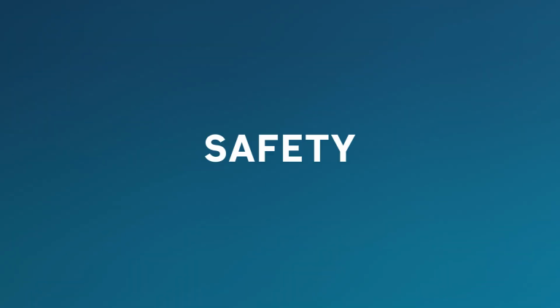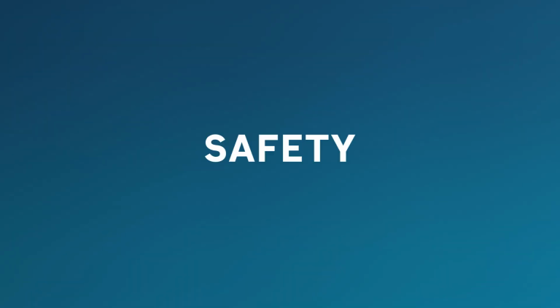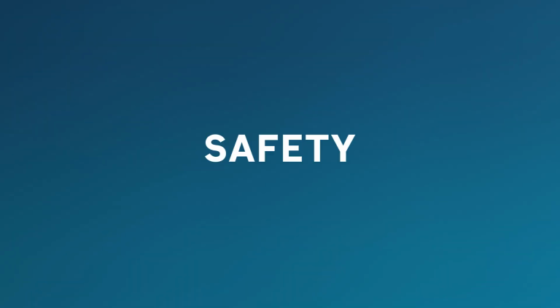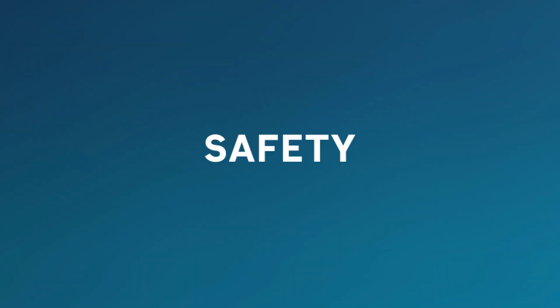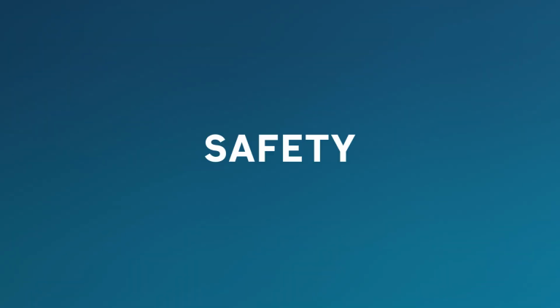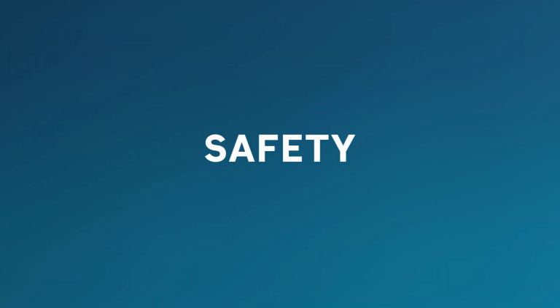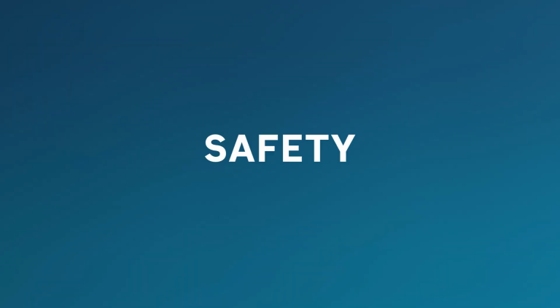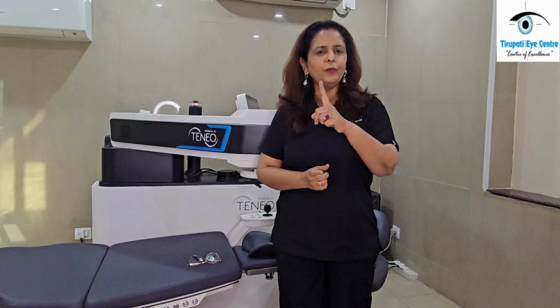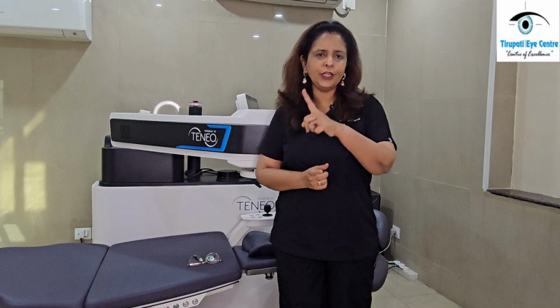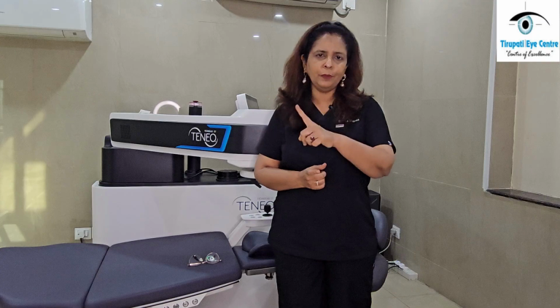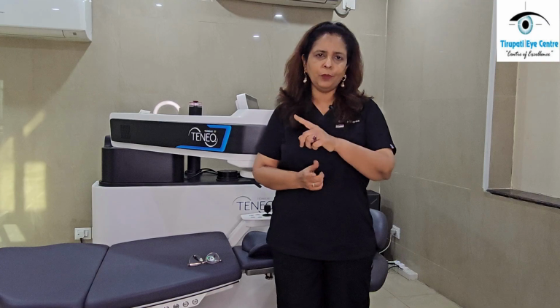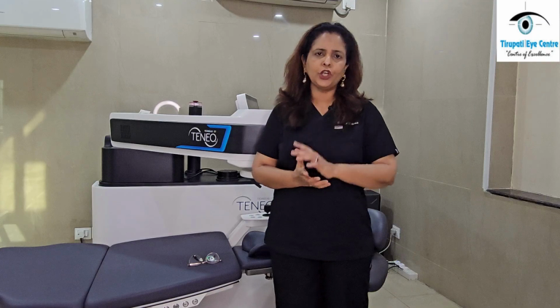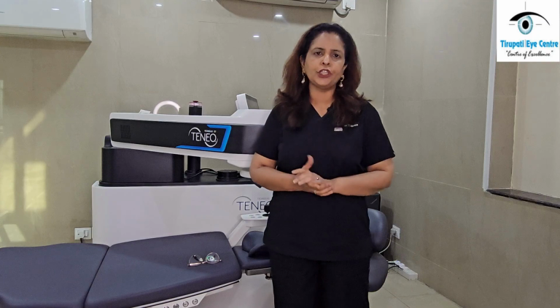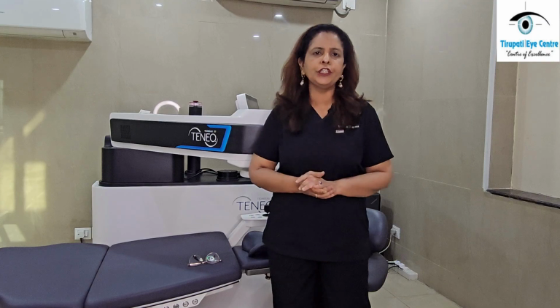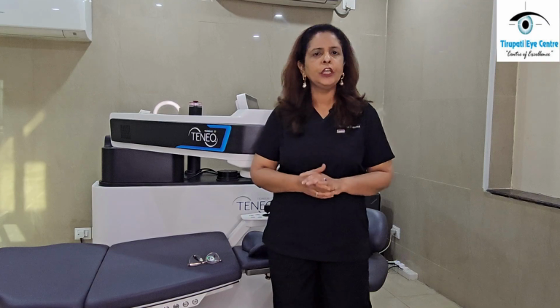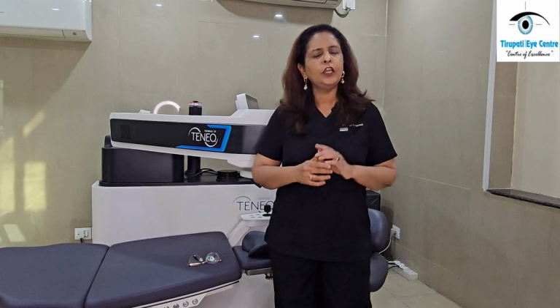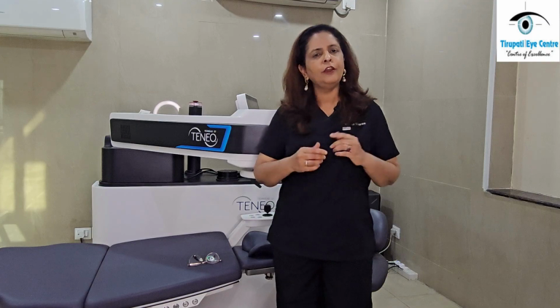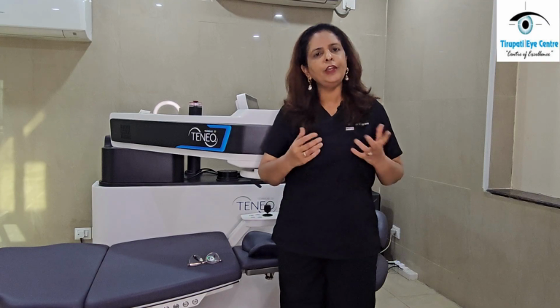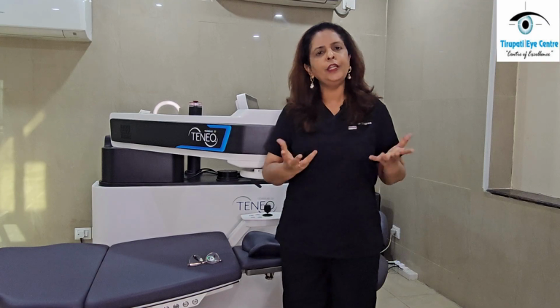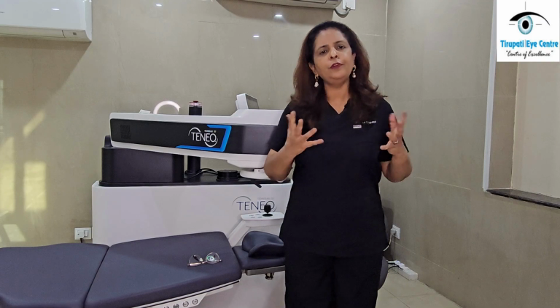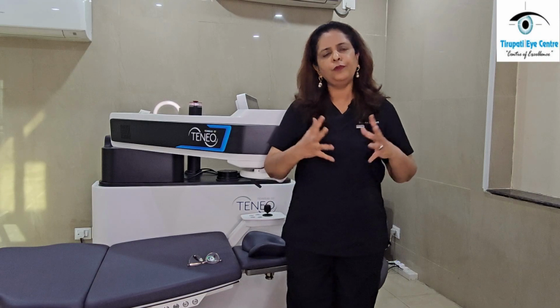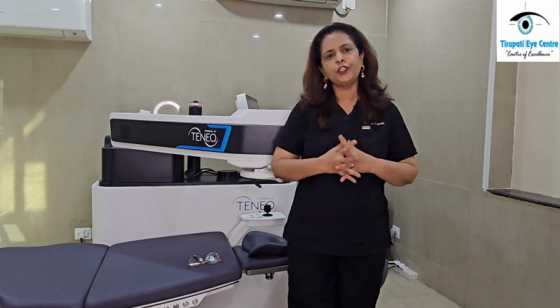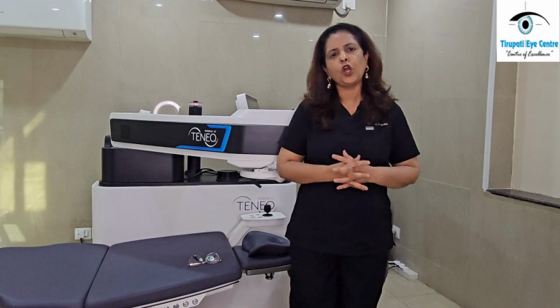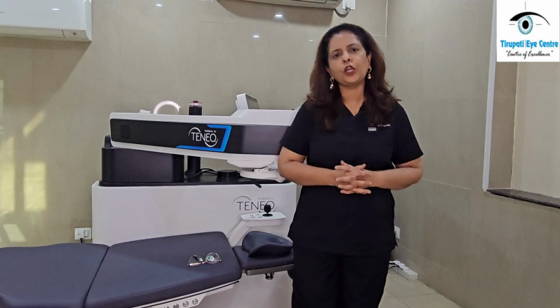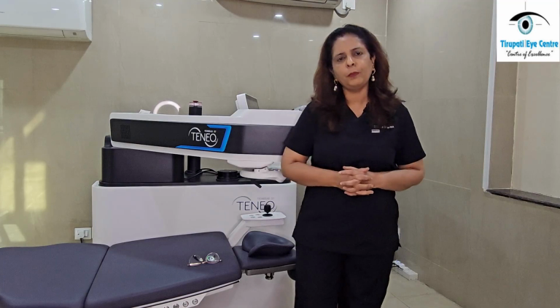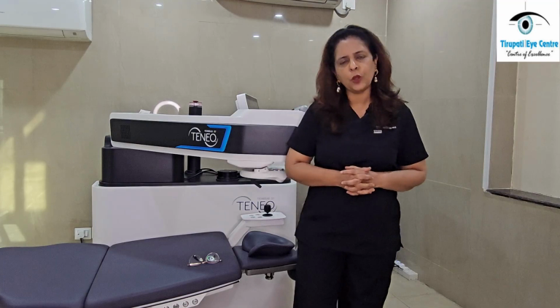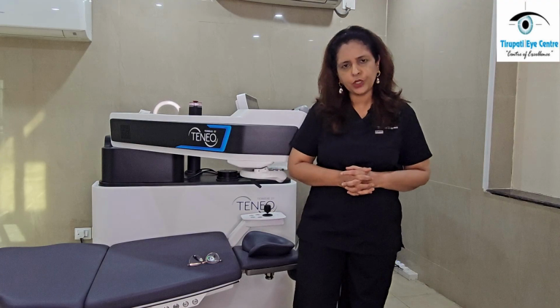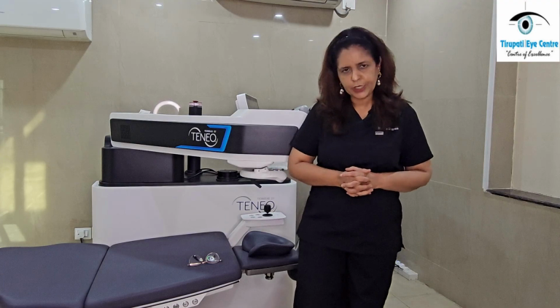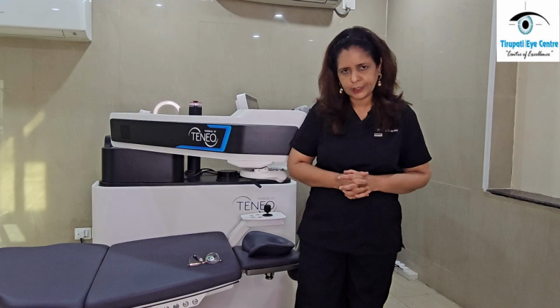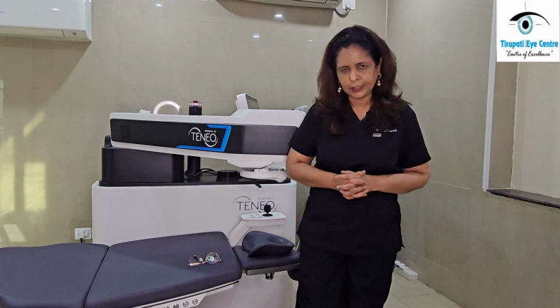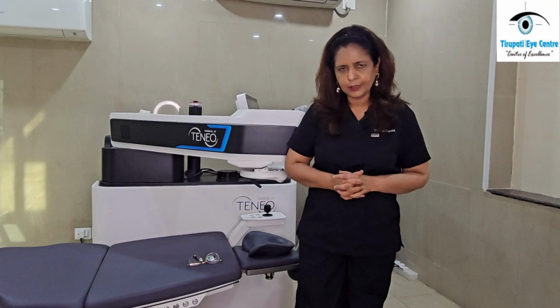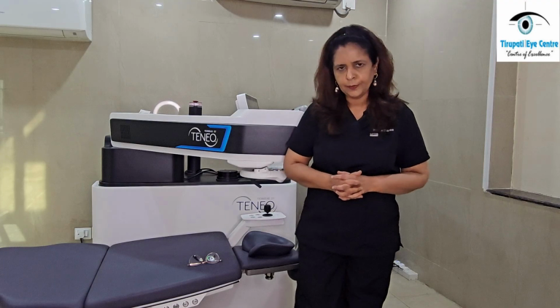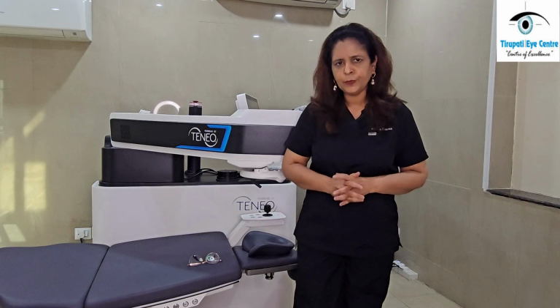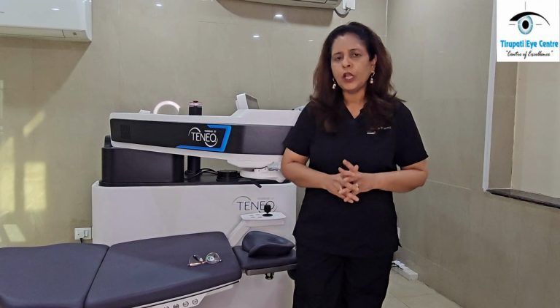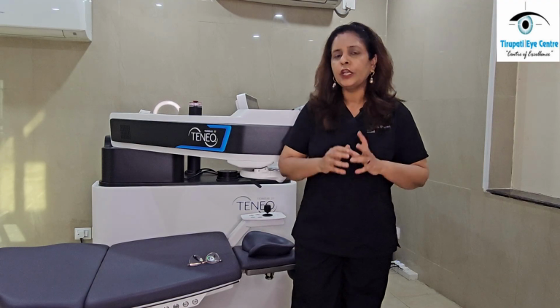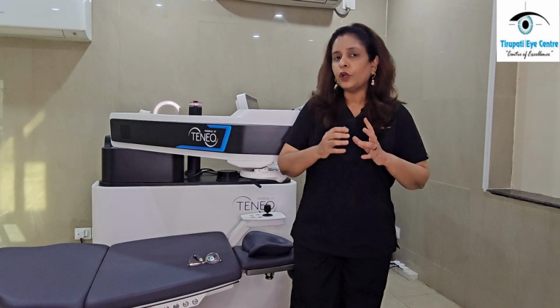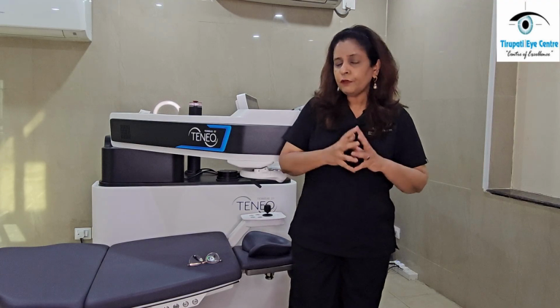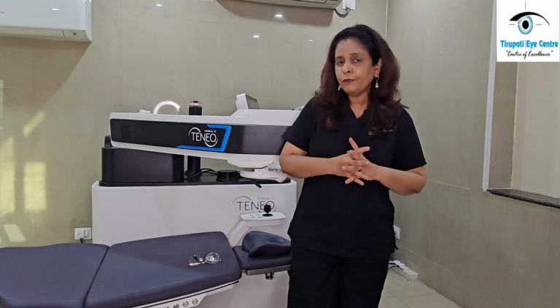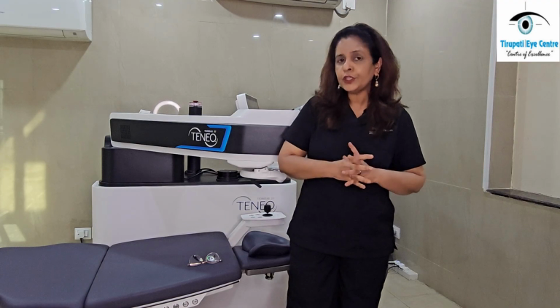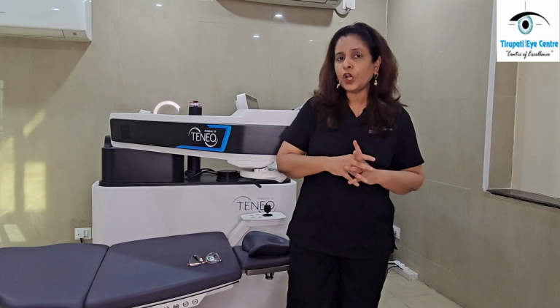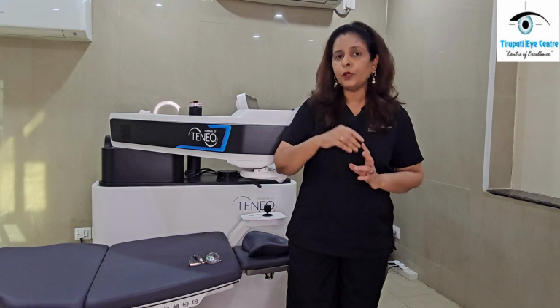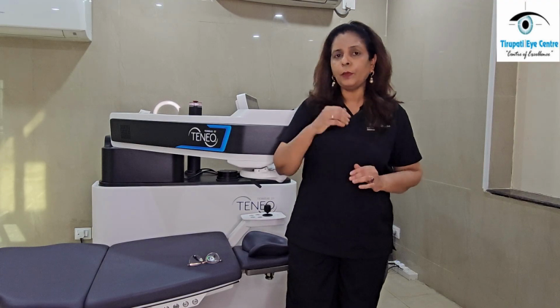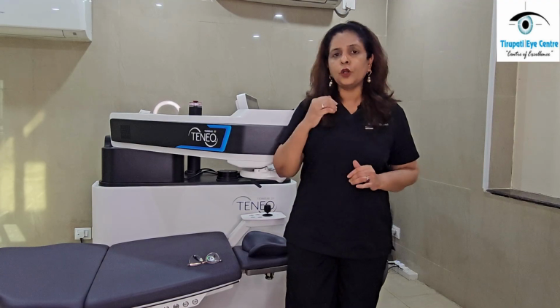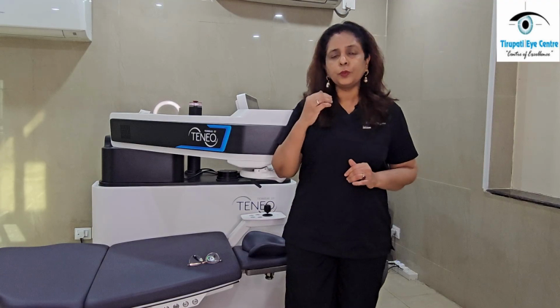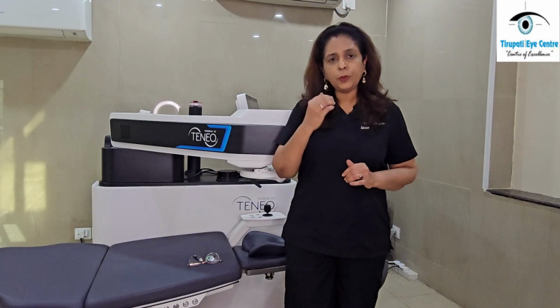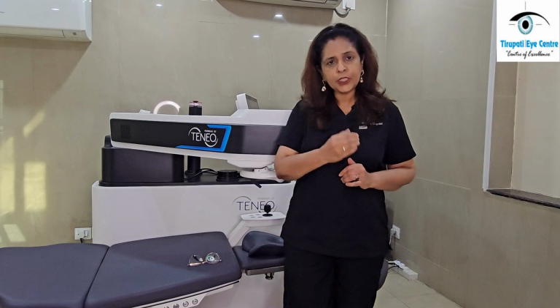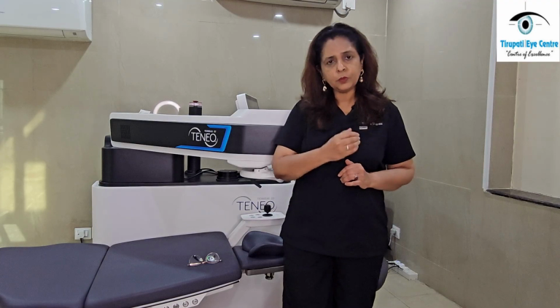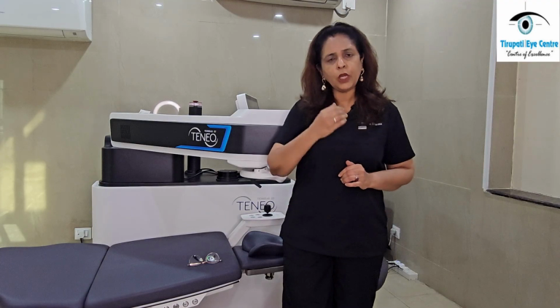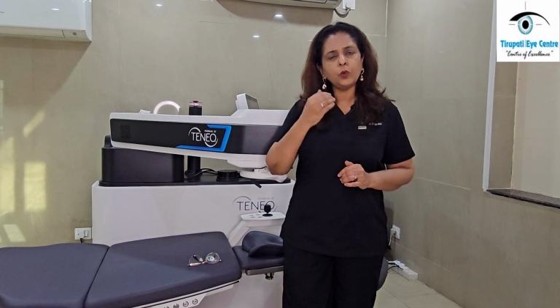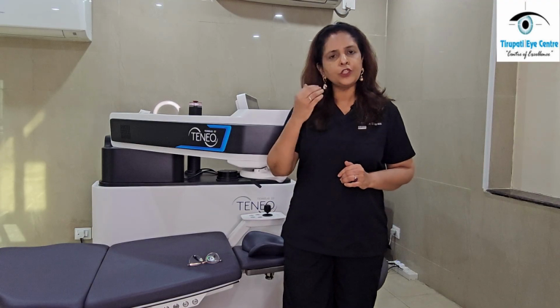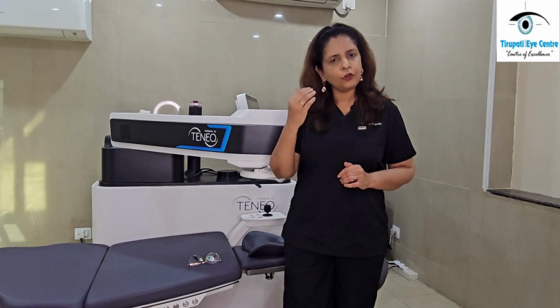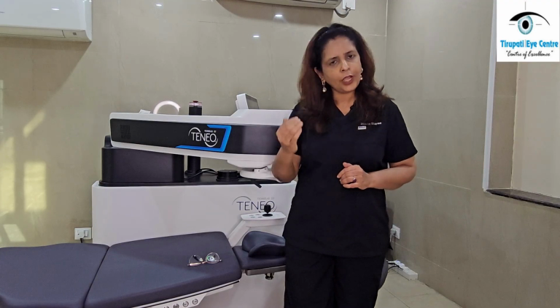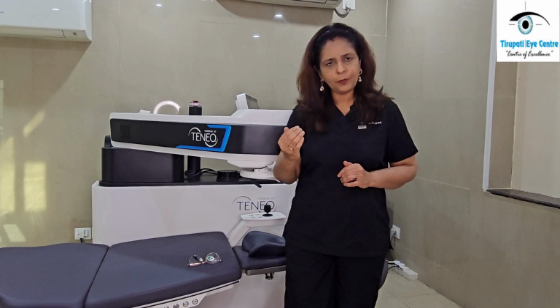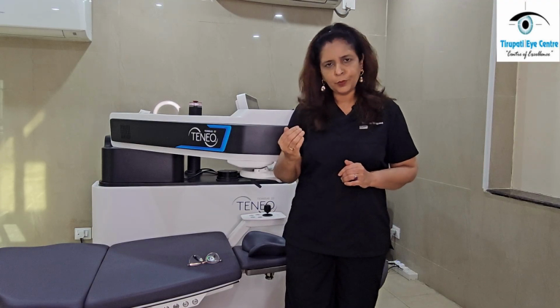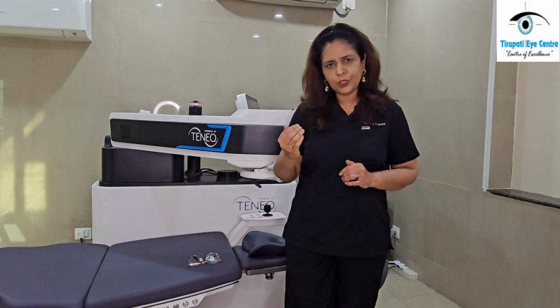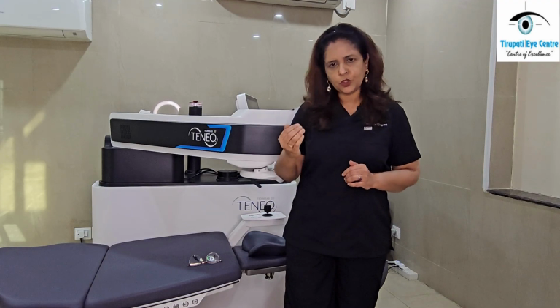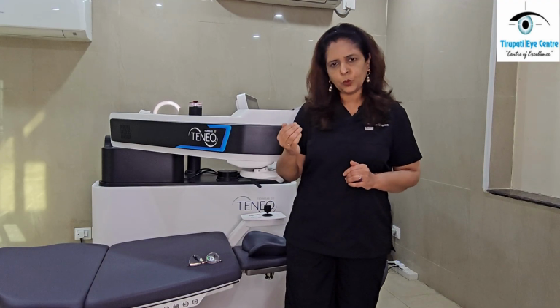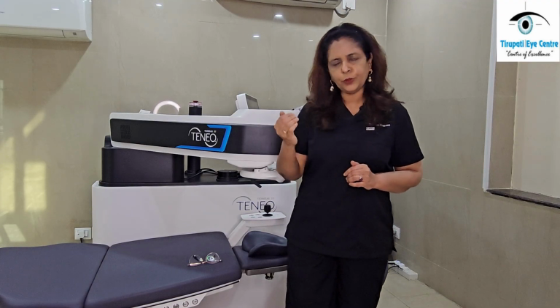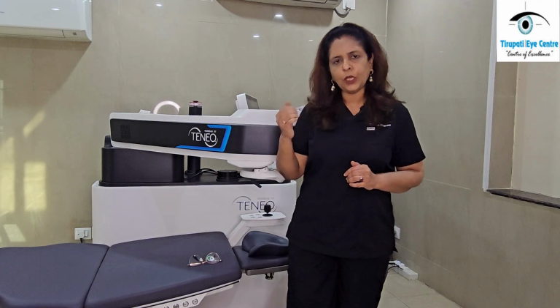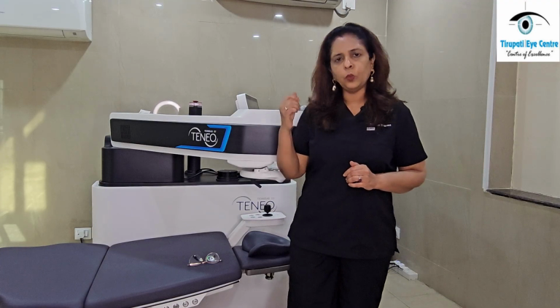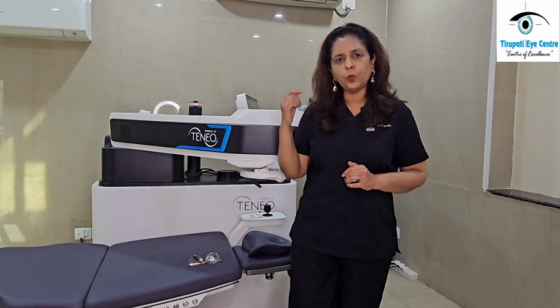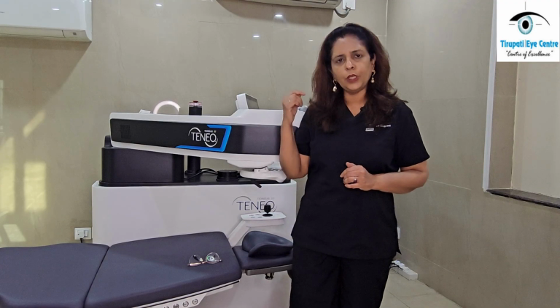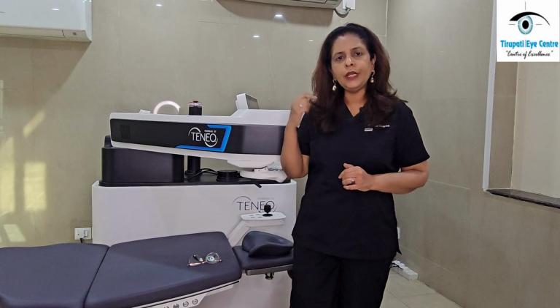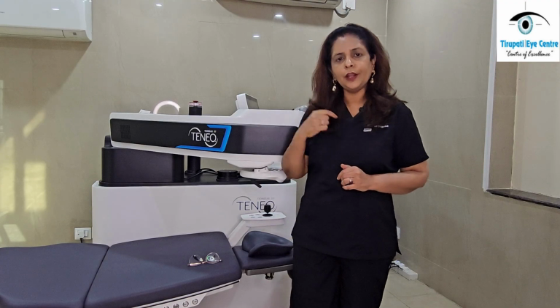It gives the best possible results in the safest manner. The safety aspect is very, very important whenever we talk about LASIK. Now if we talk about plus powers or hypermetropia —